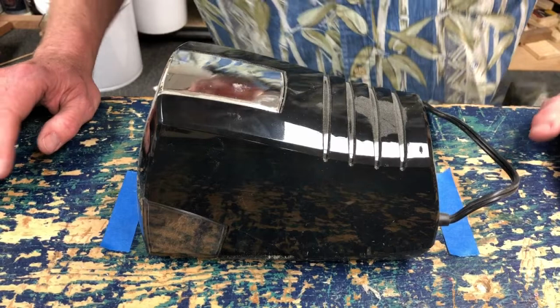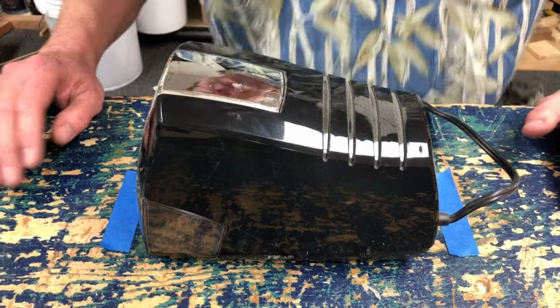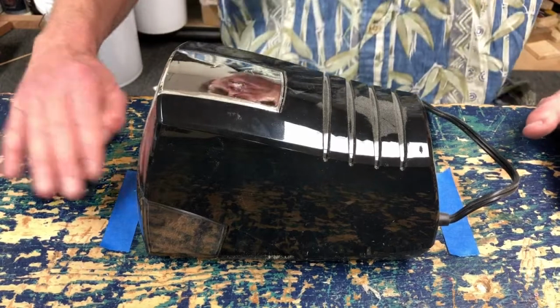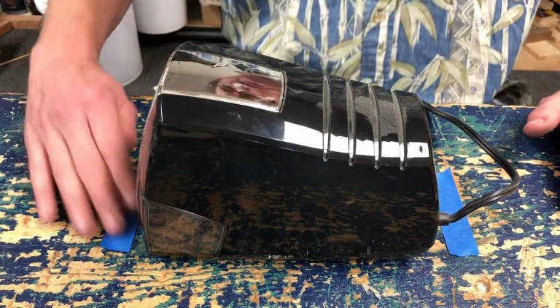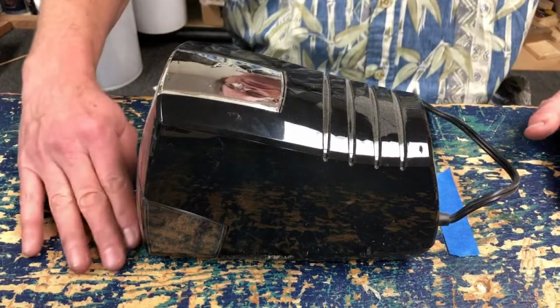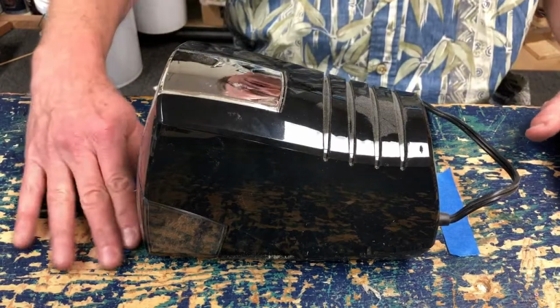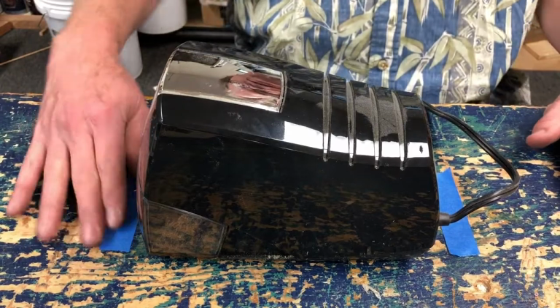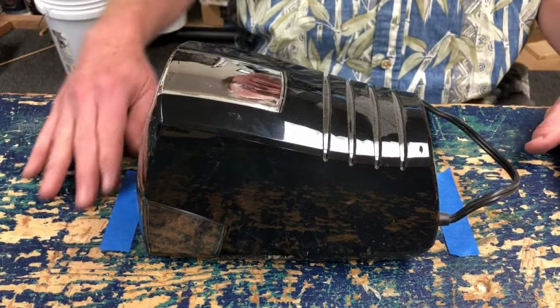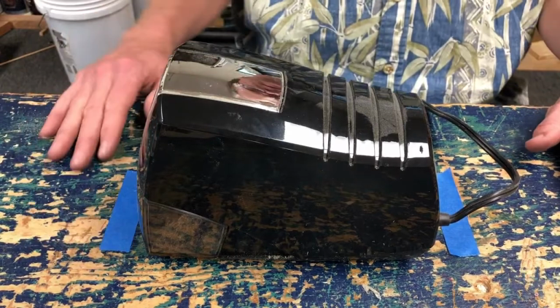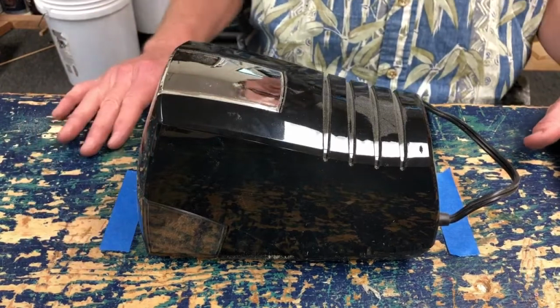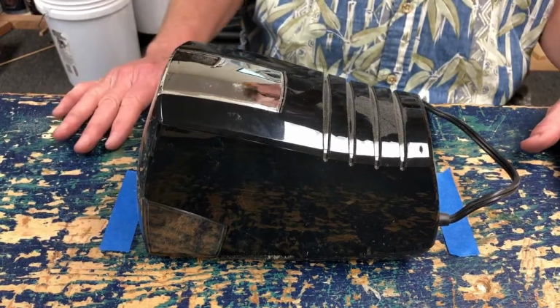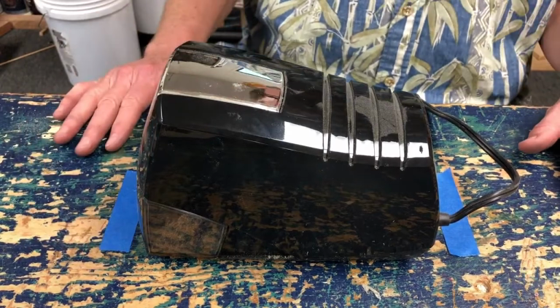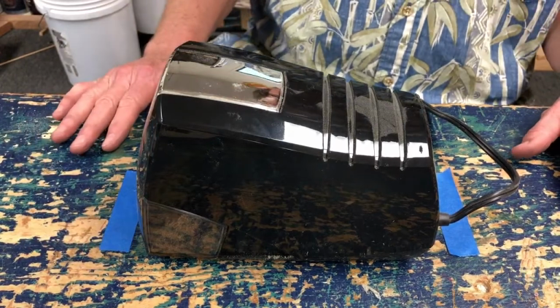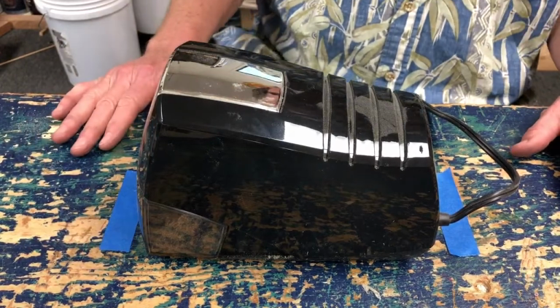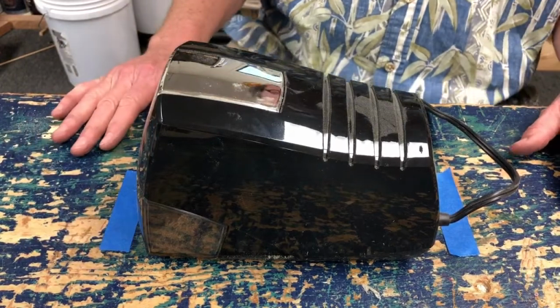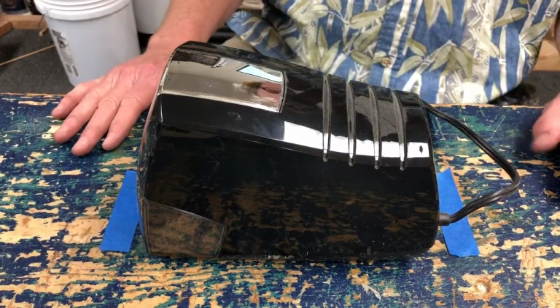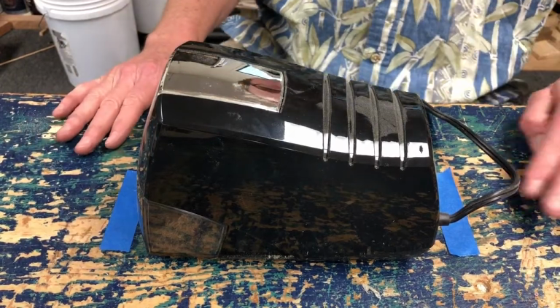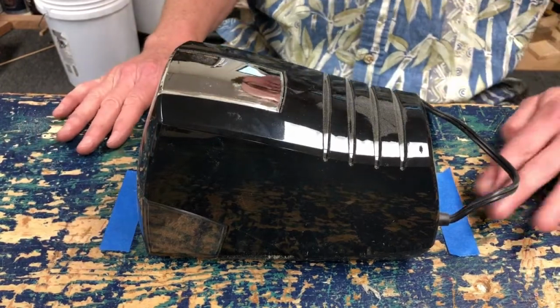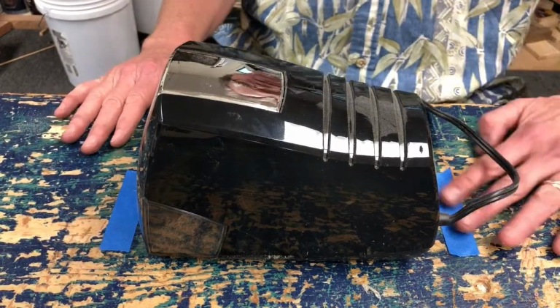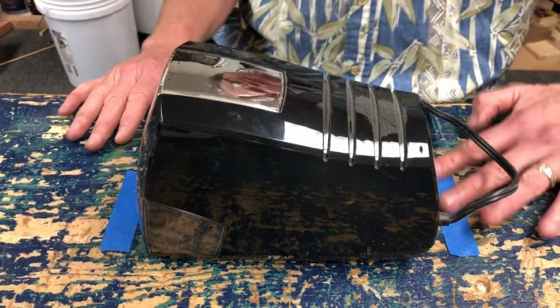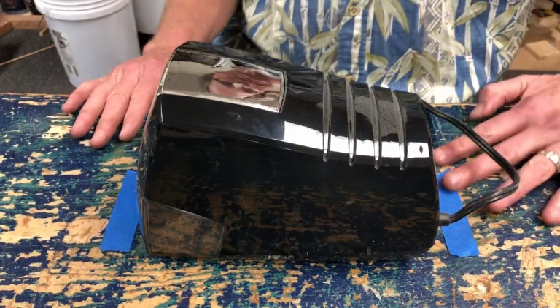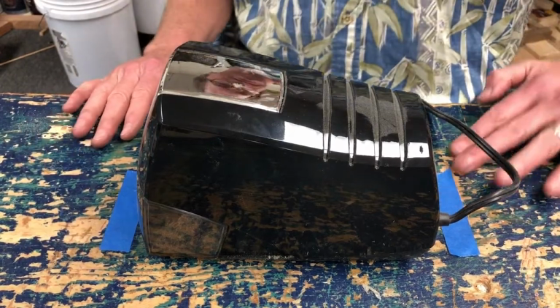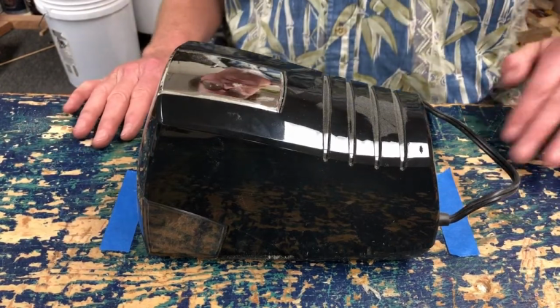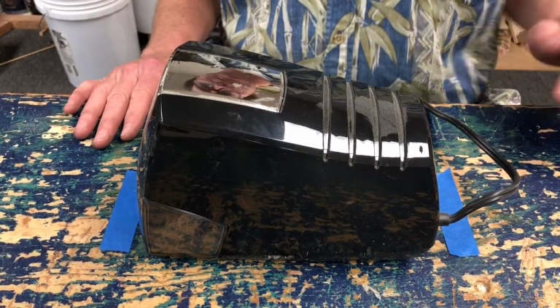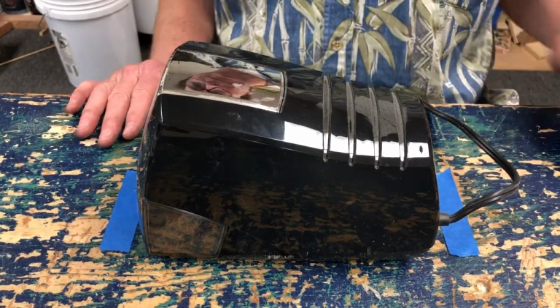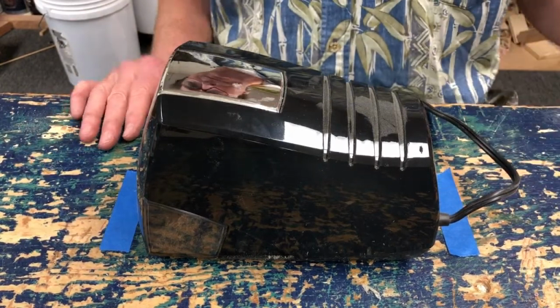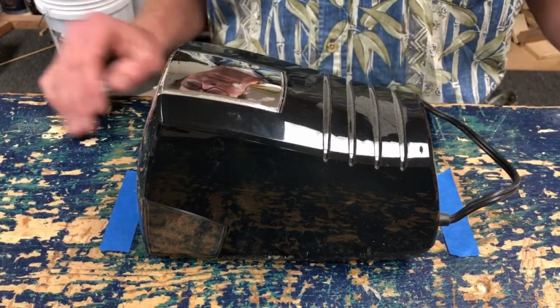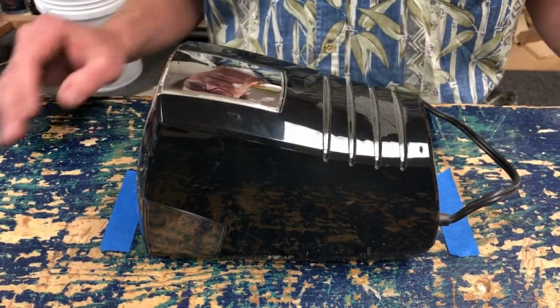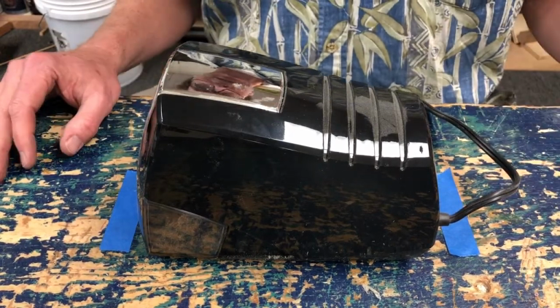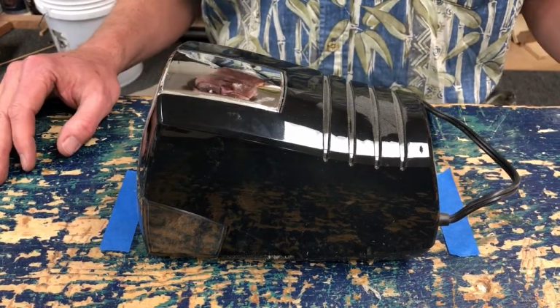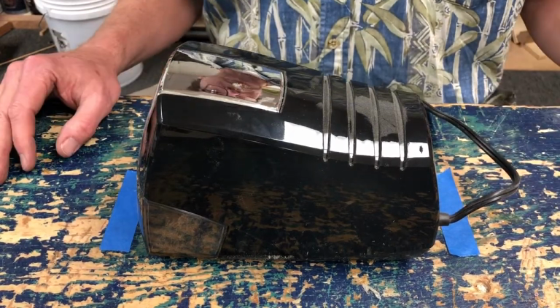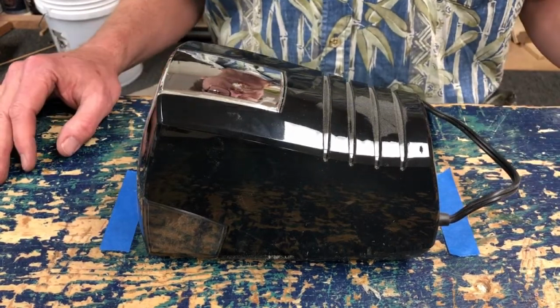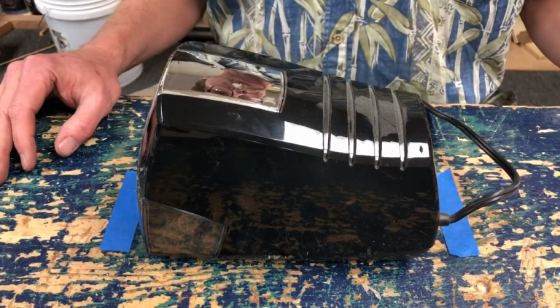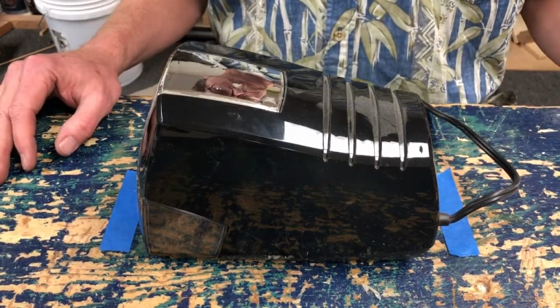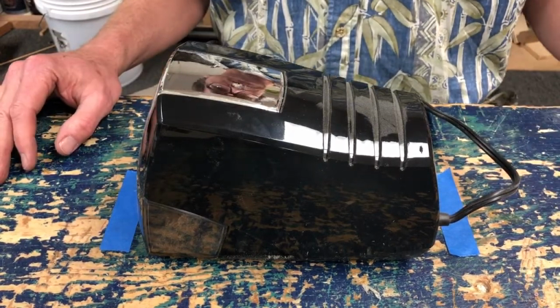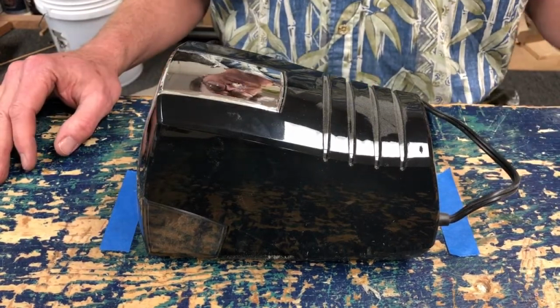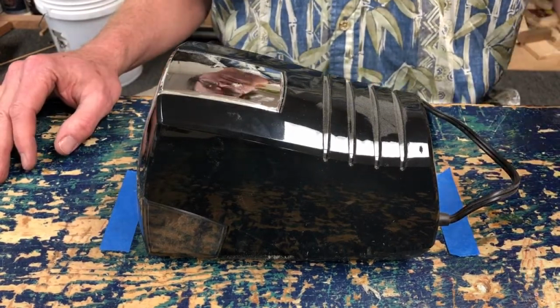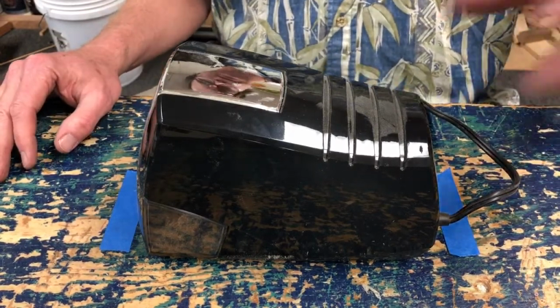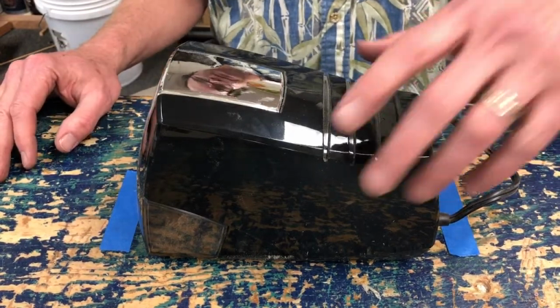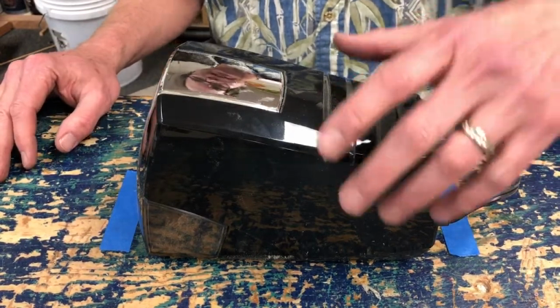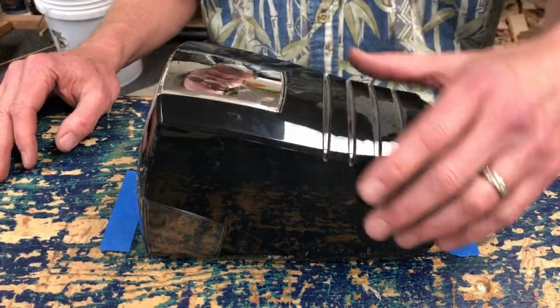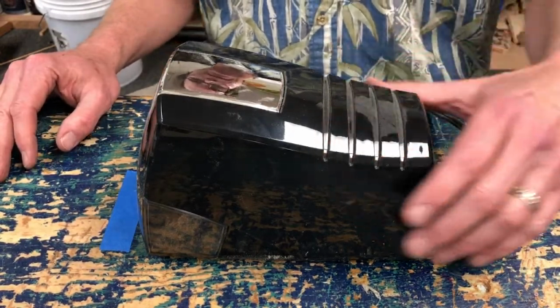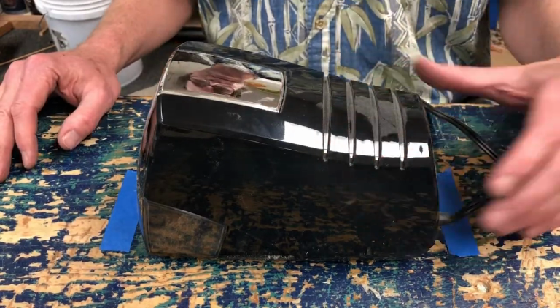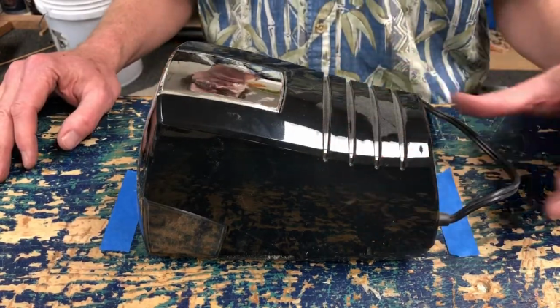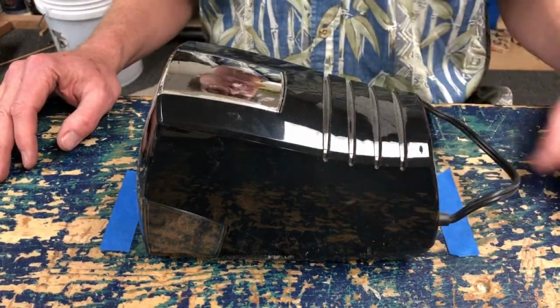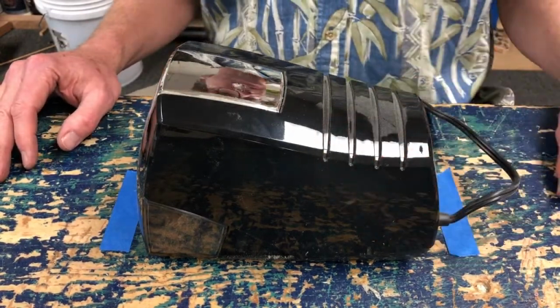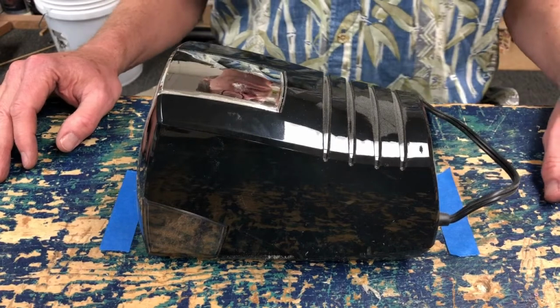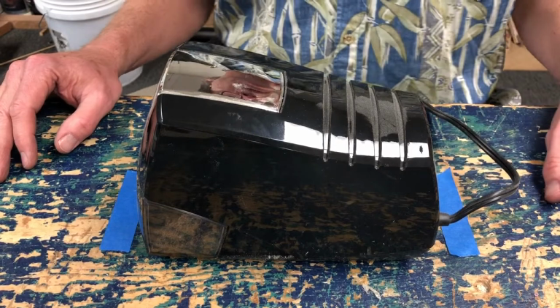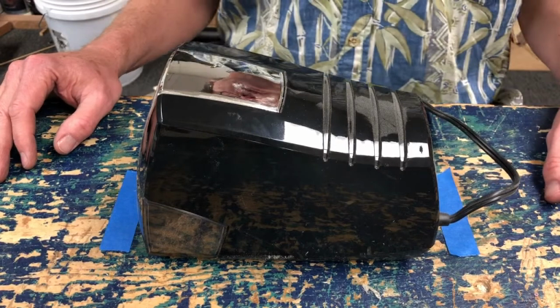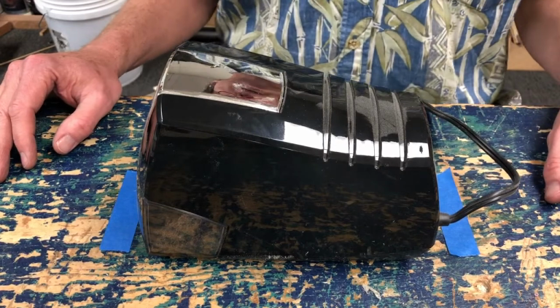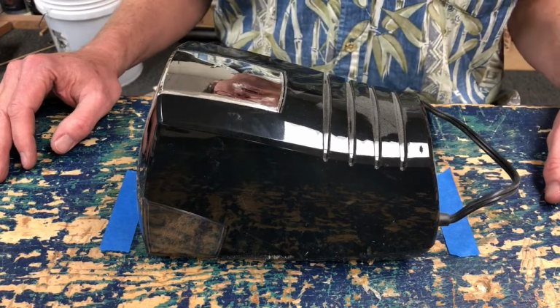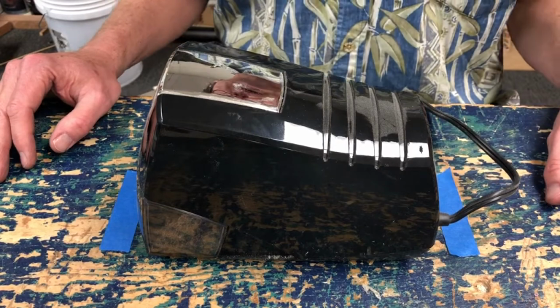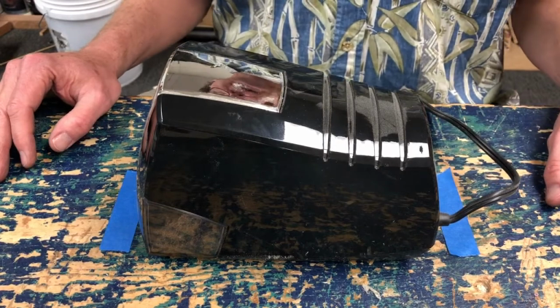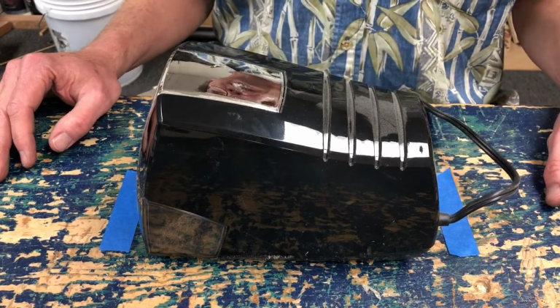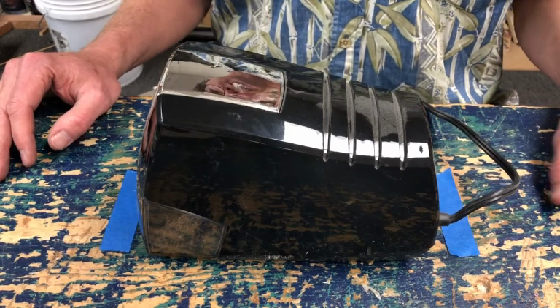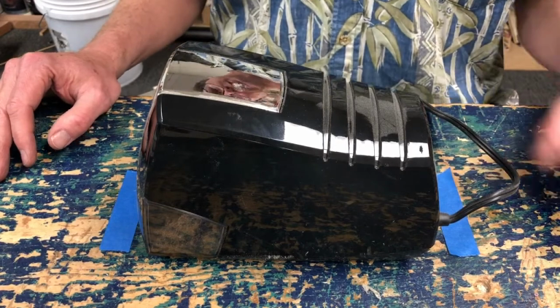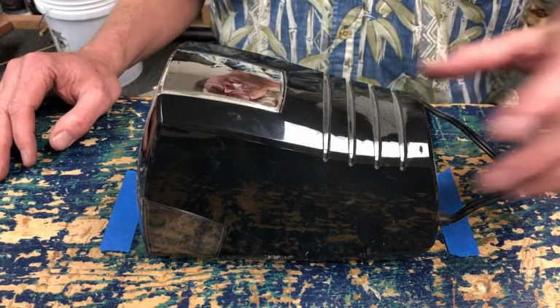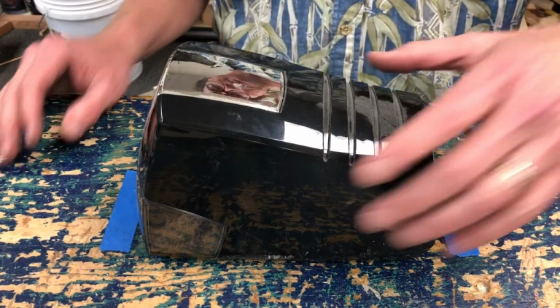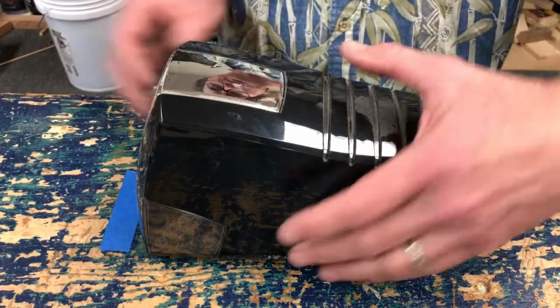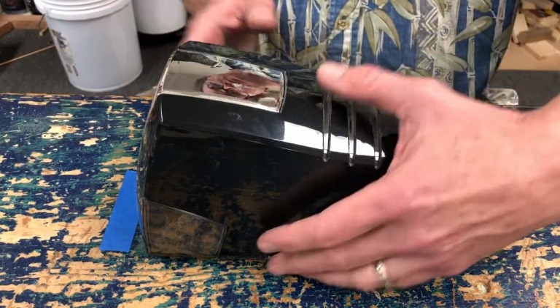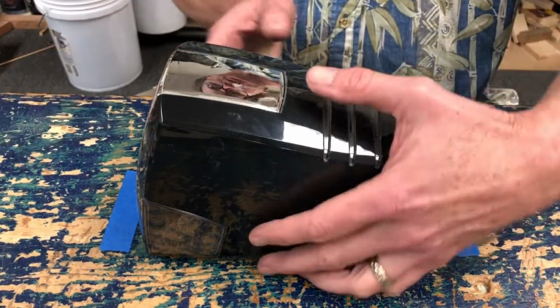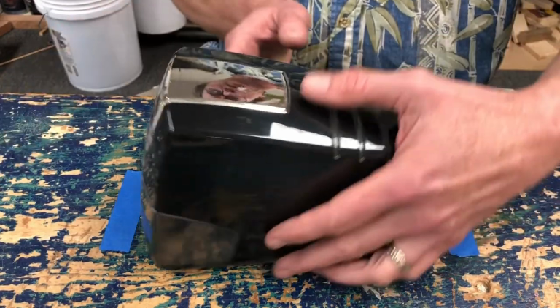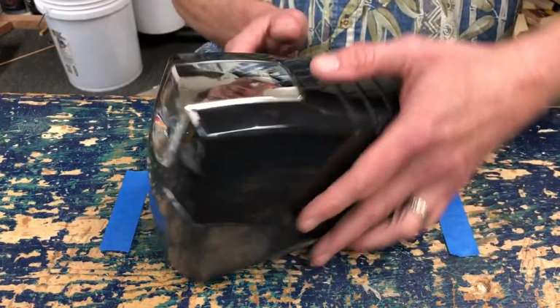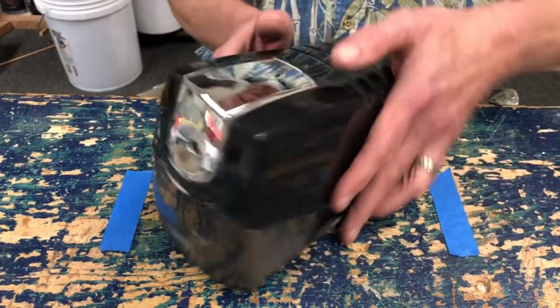Hello viewers. Today on Budget School Stuff we're looking at a pencil sharpener.